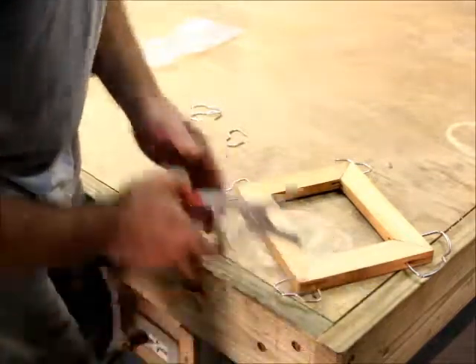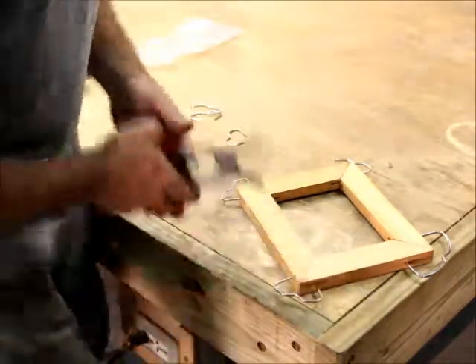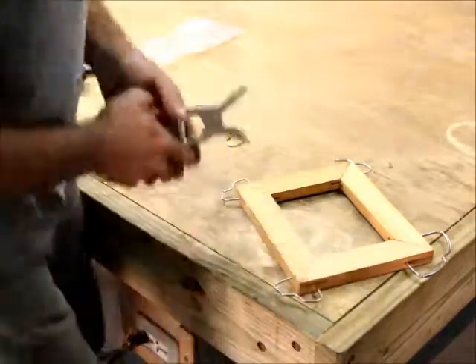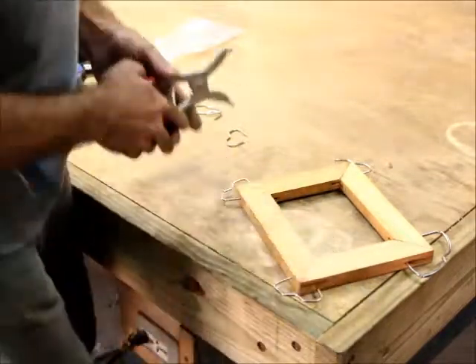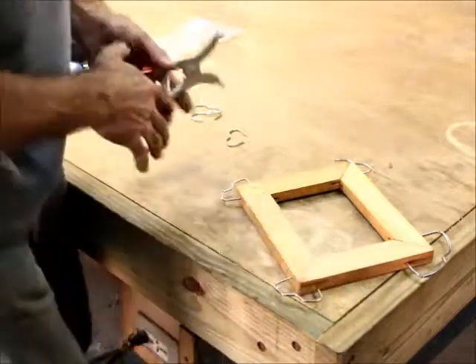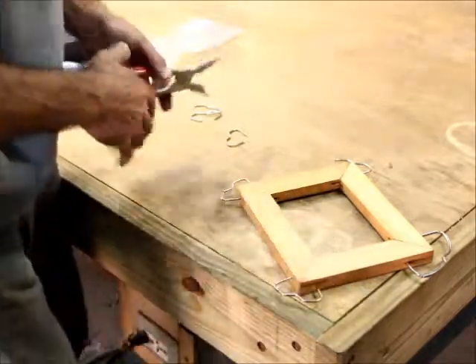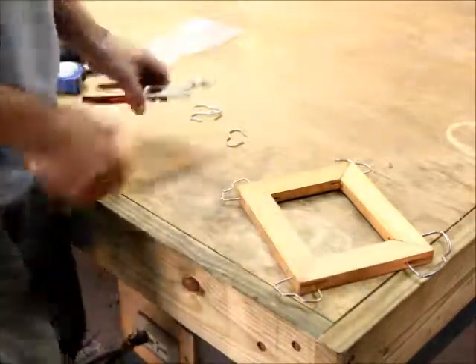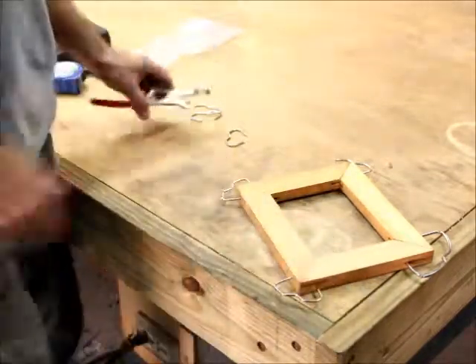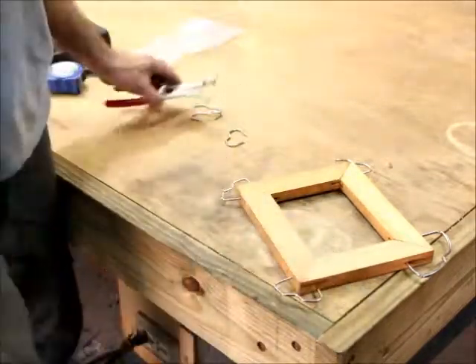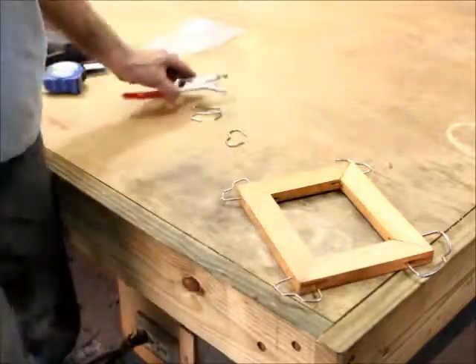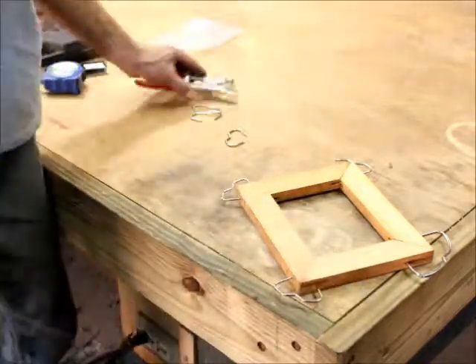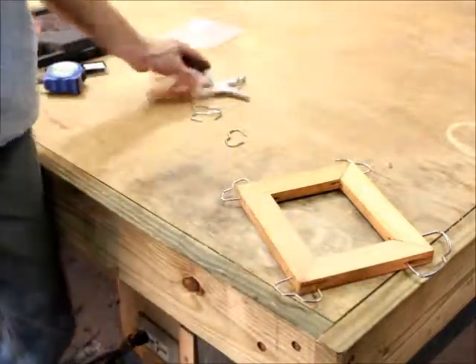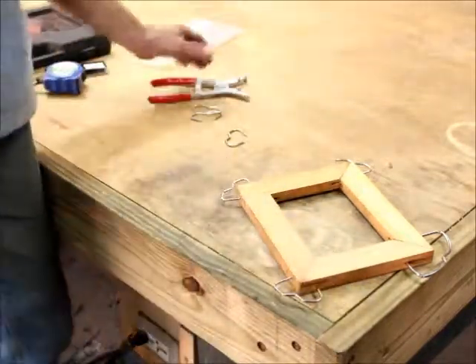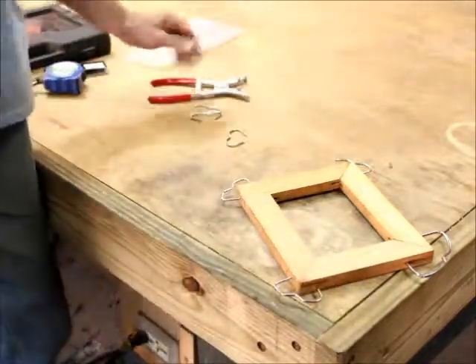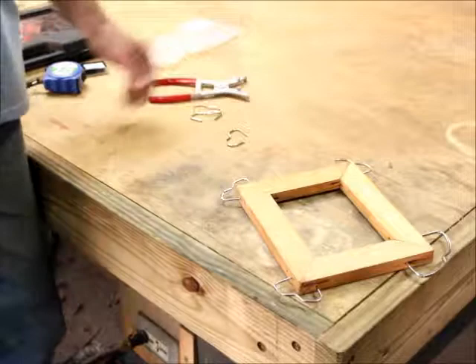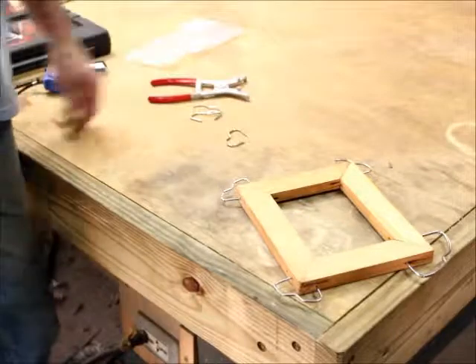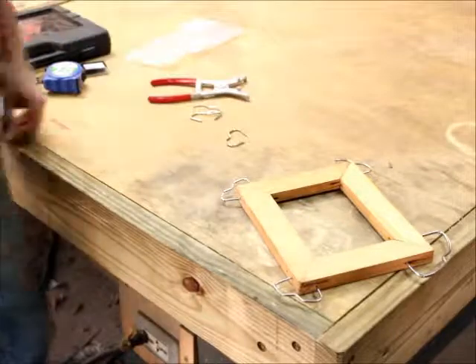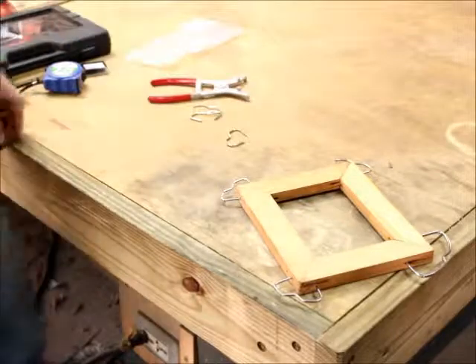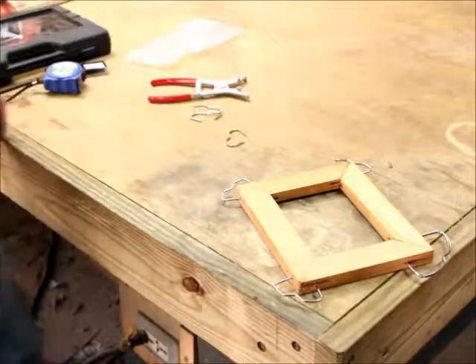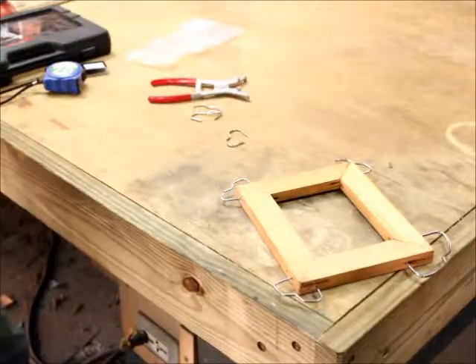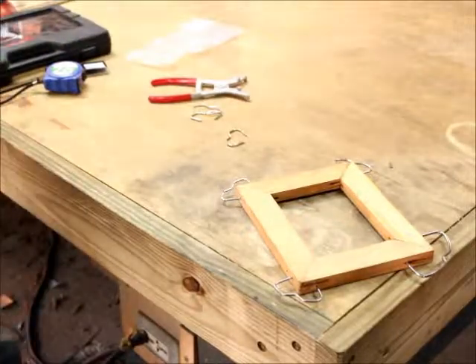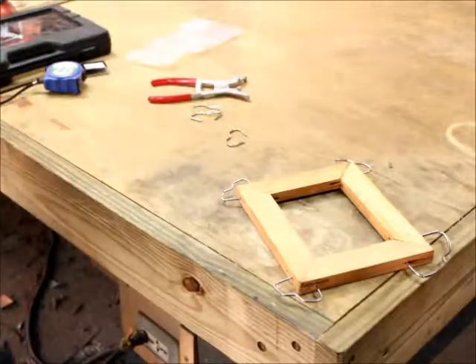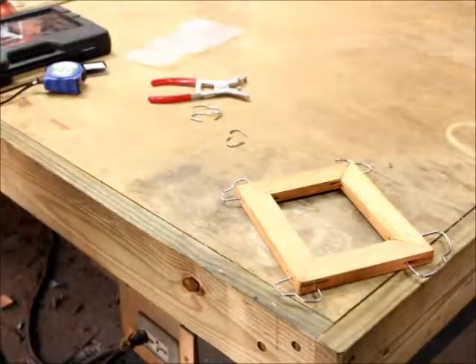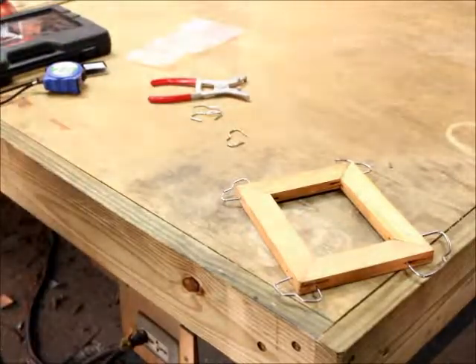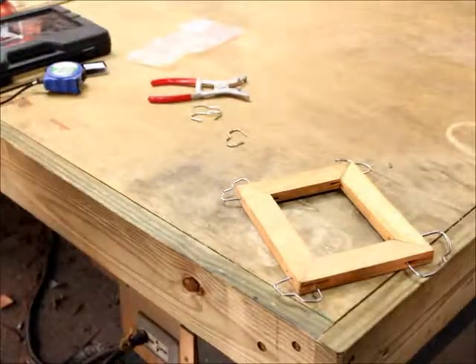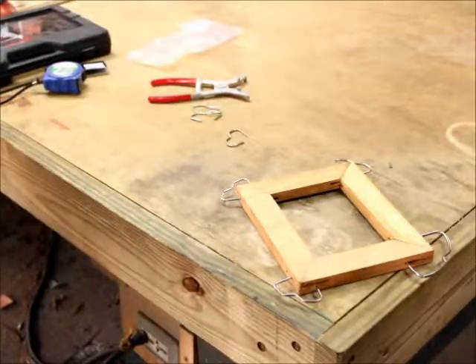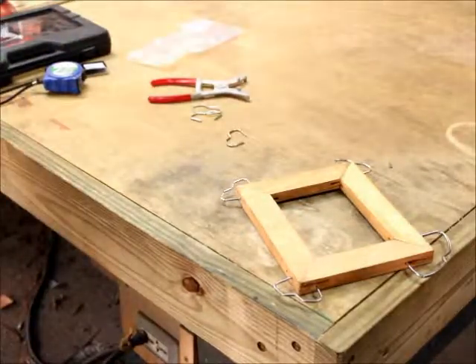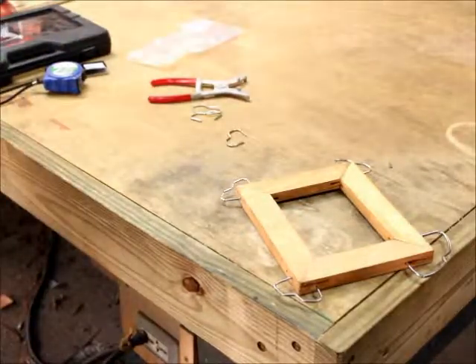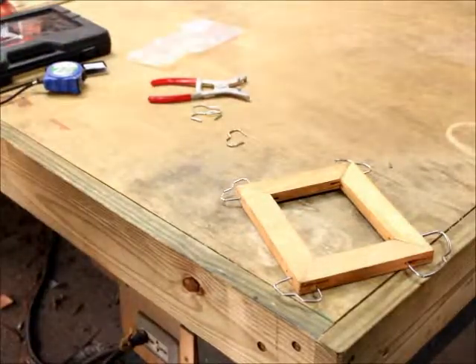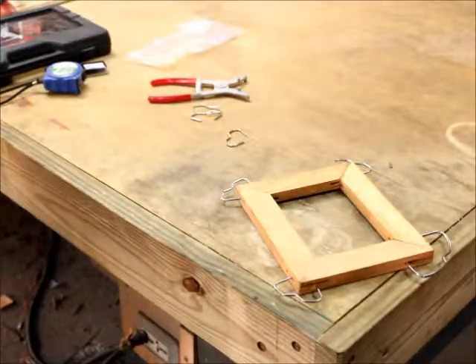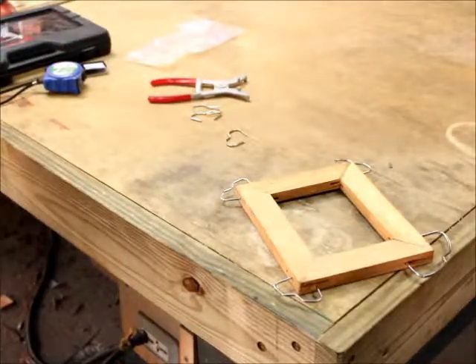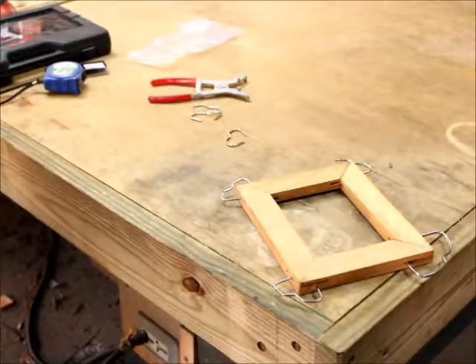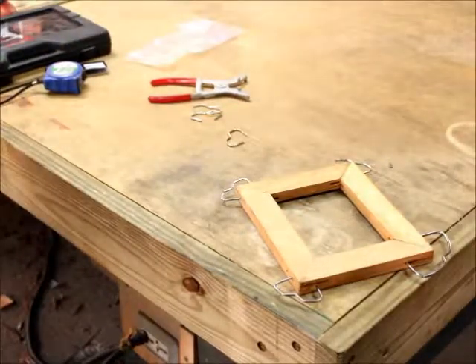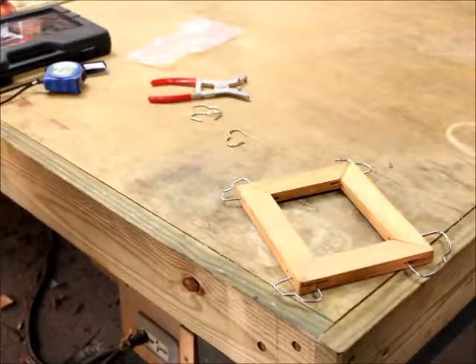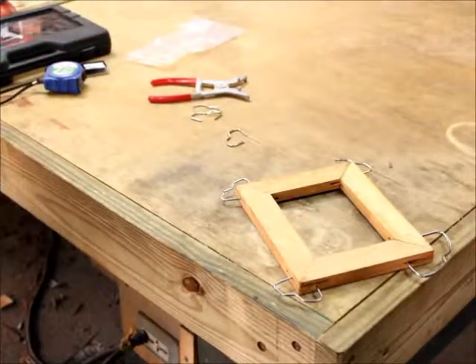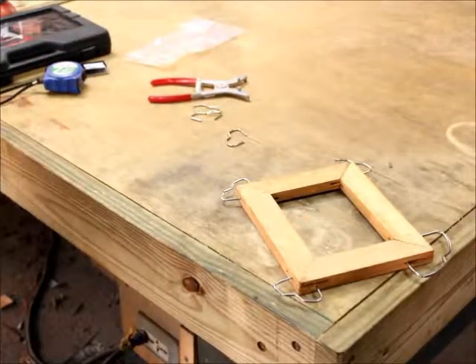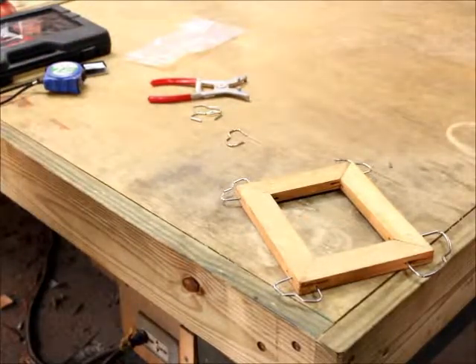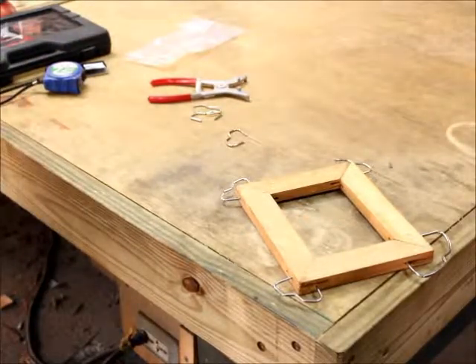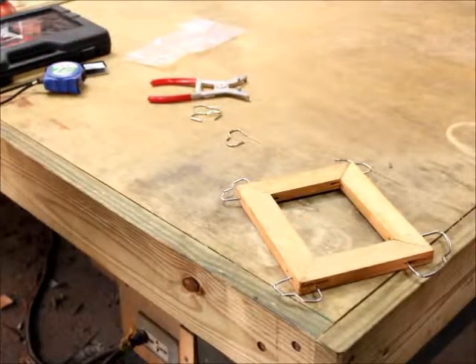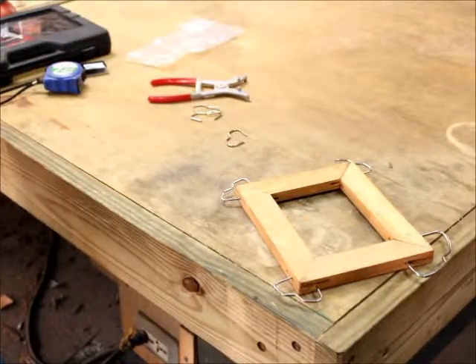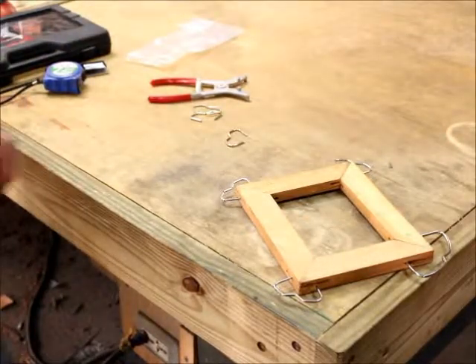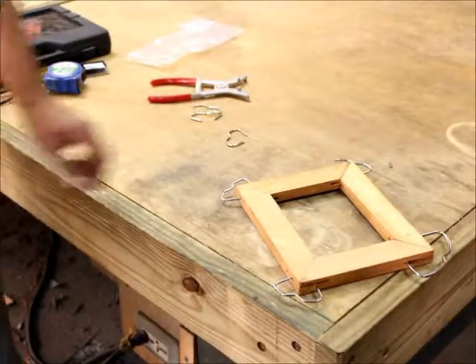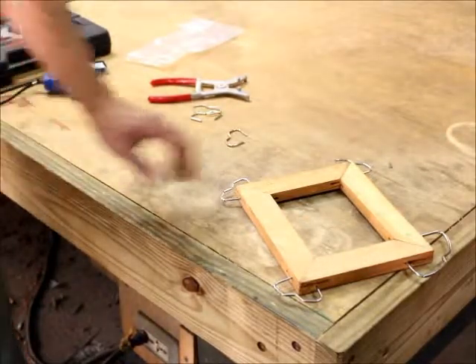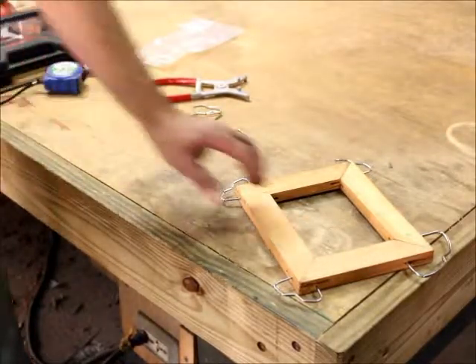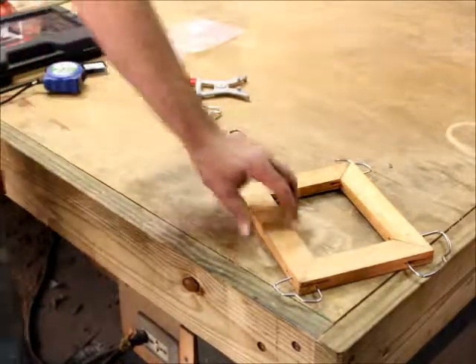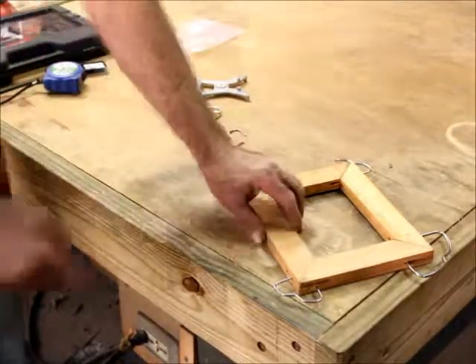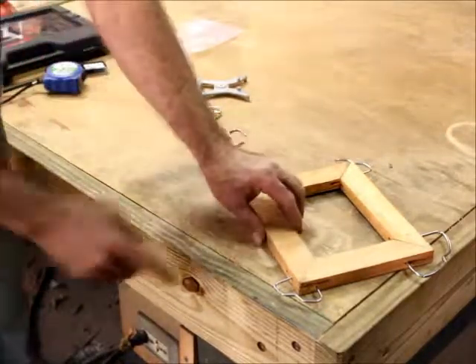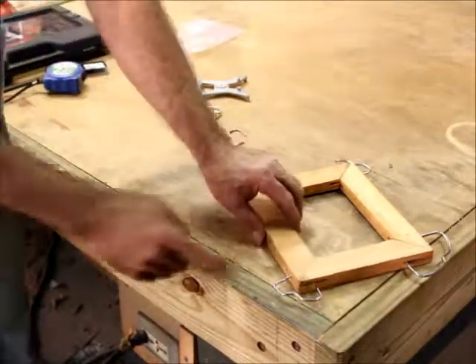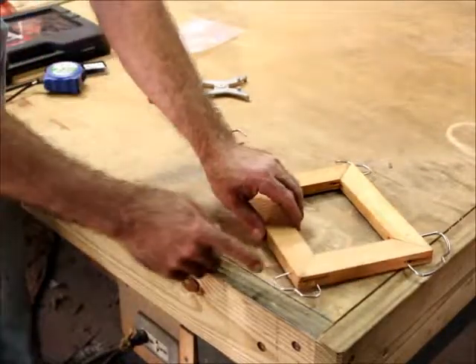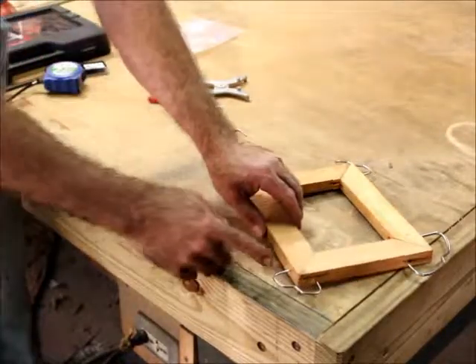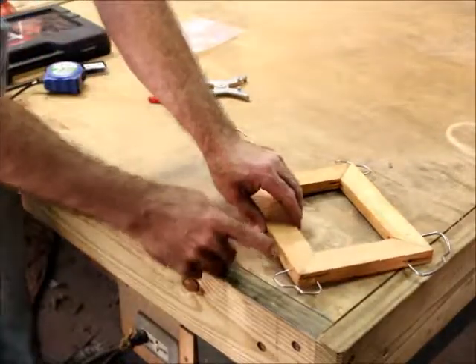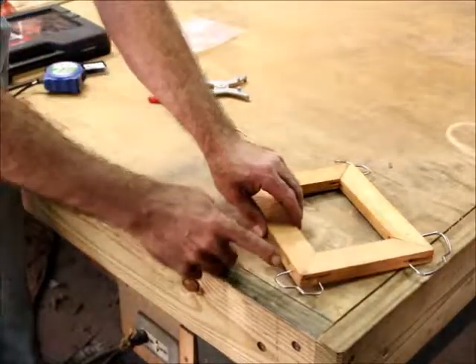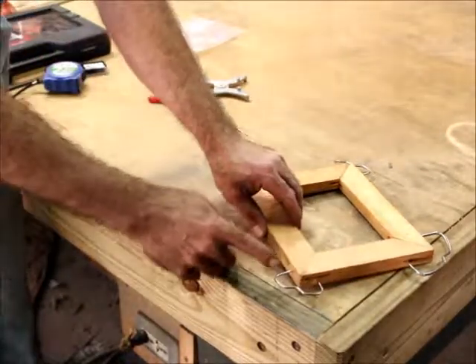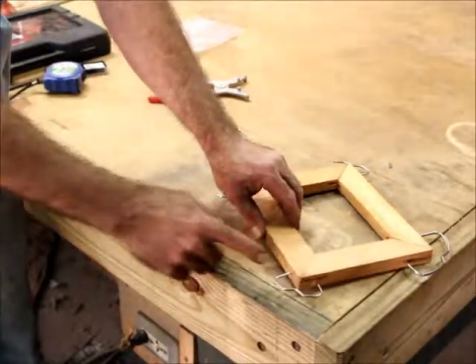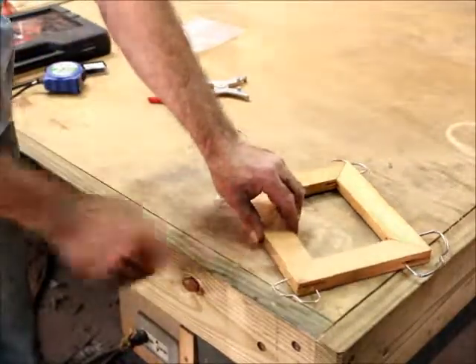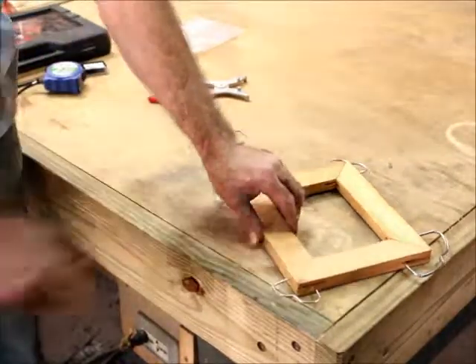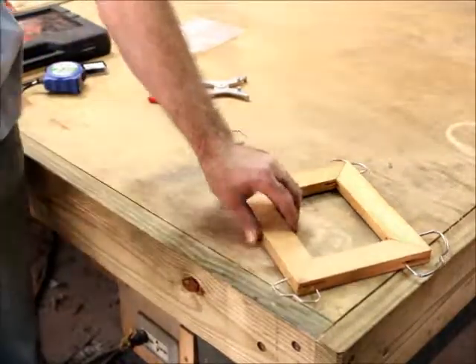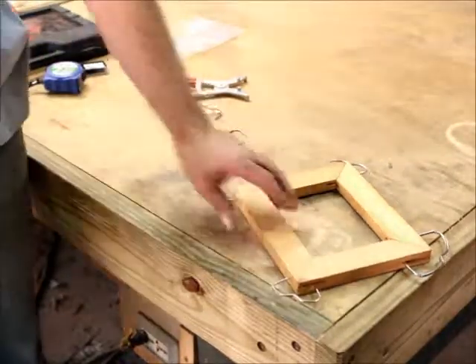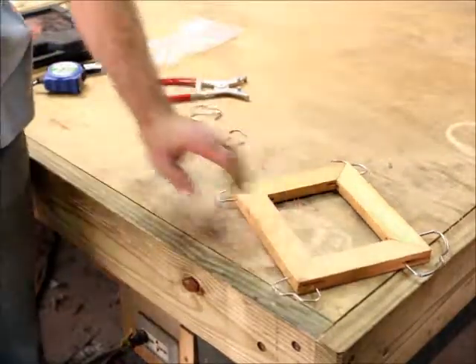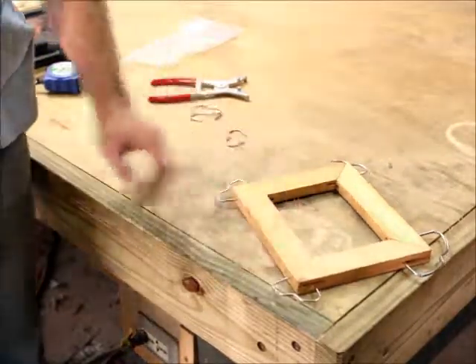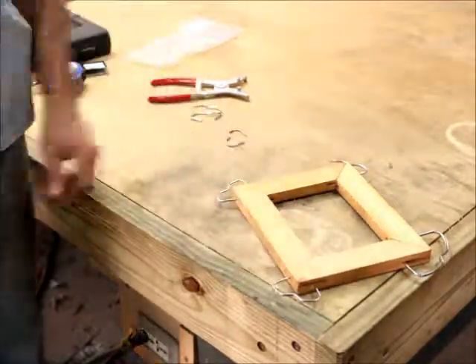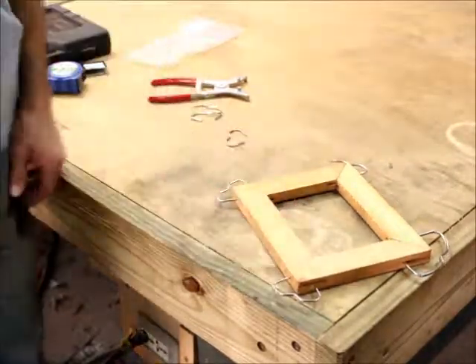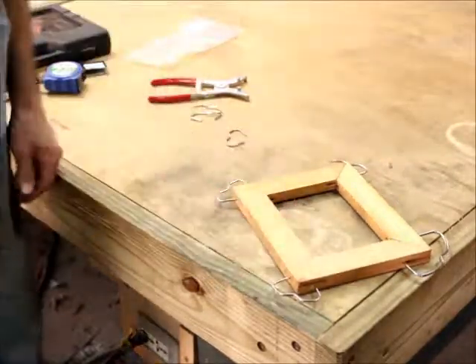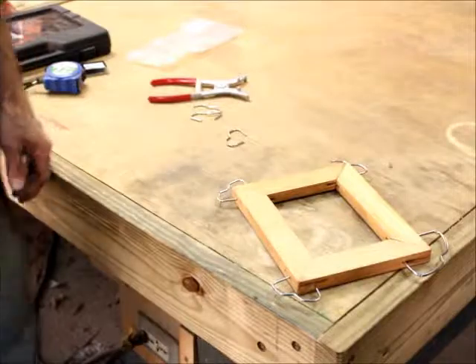And we are clamped. Don't need a strap clamp when you've got these, as long as you don't care about the punctures that they make.